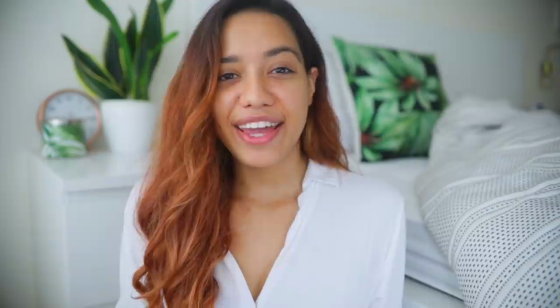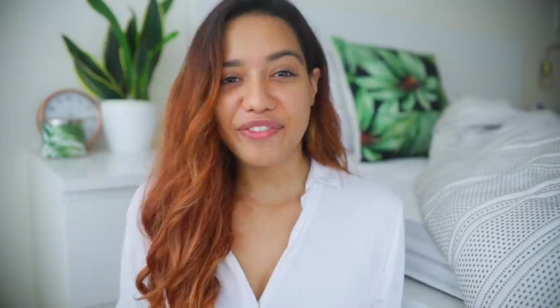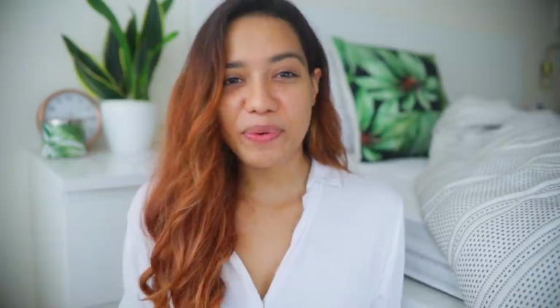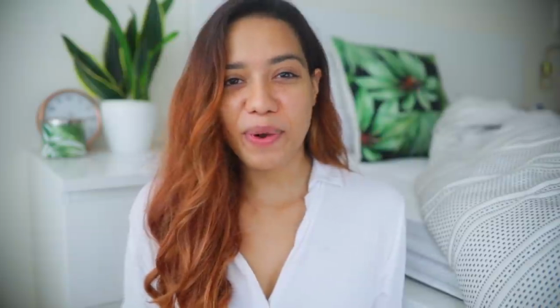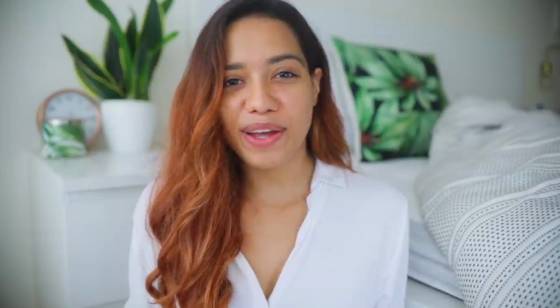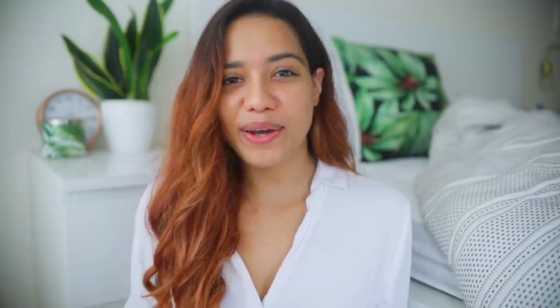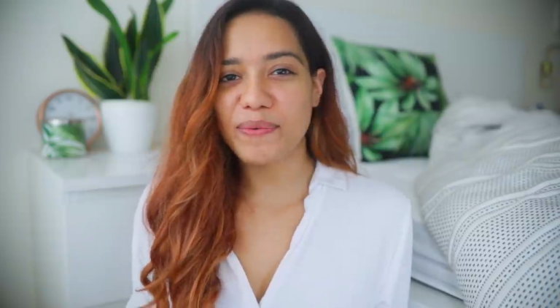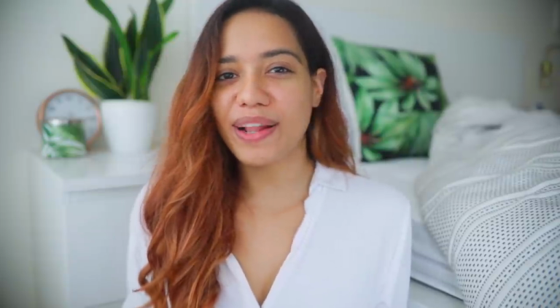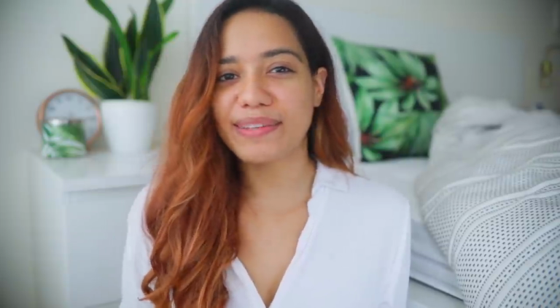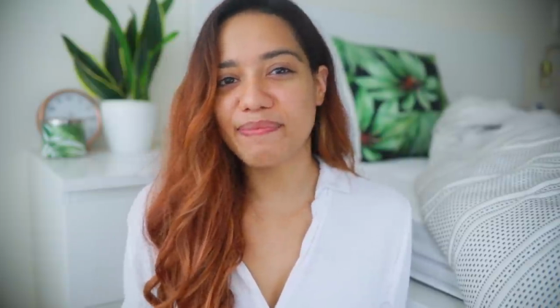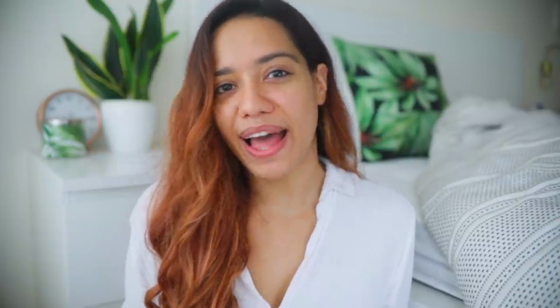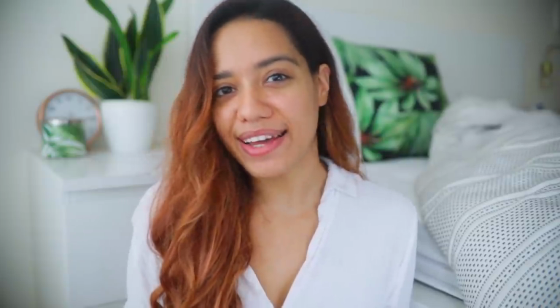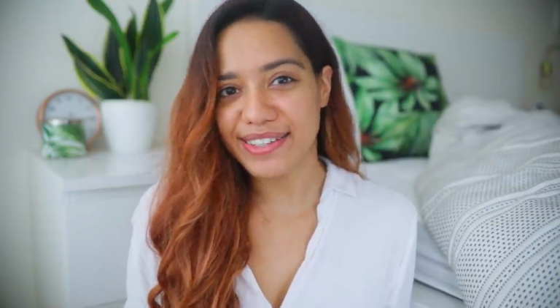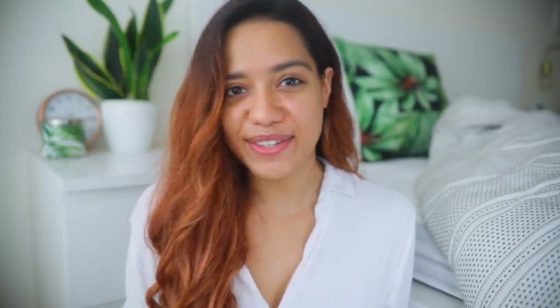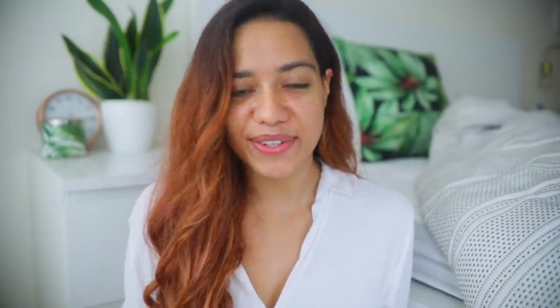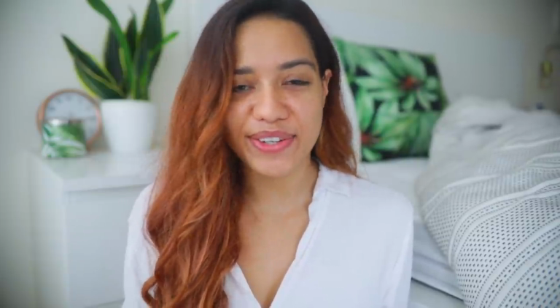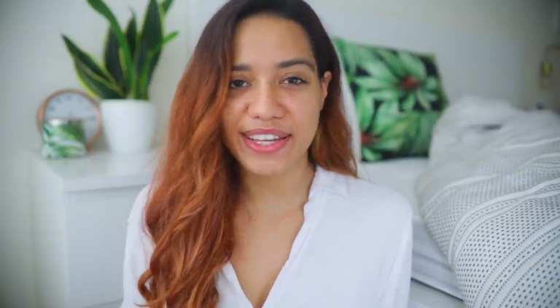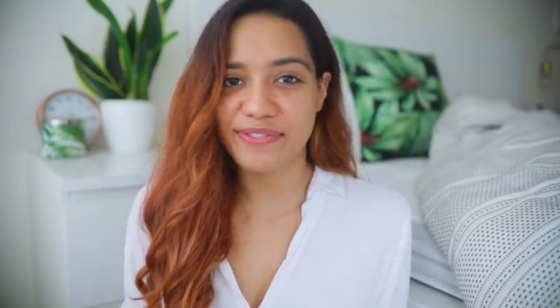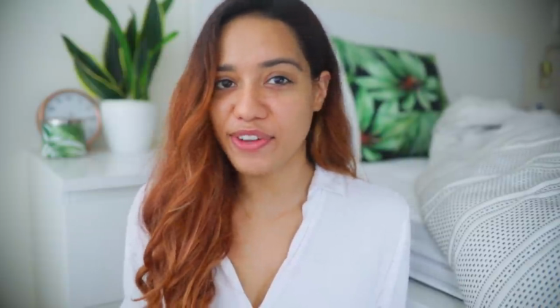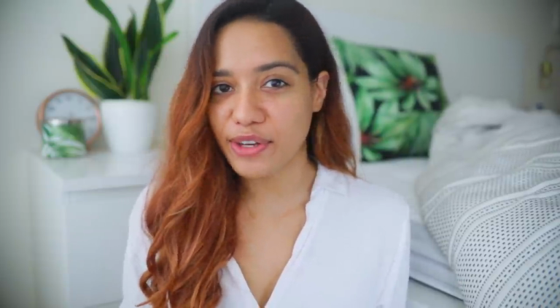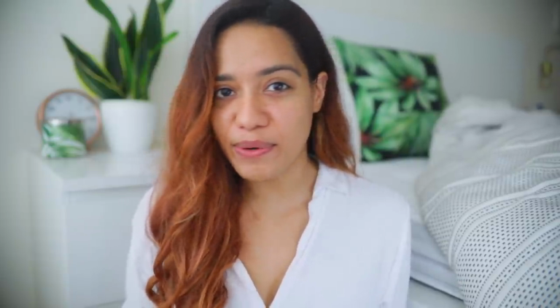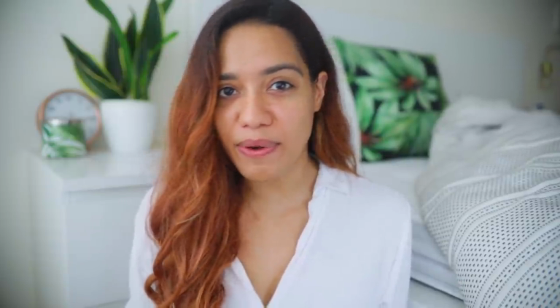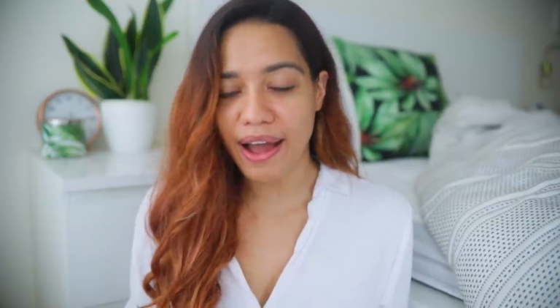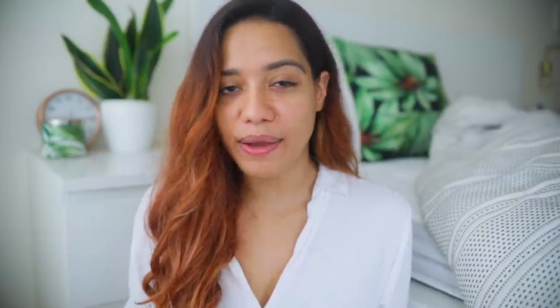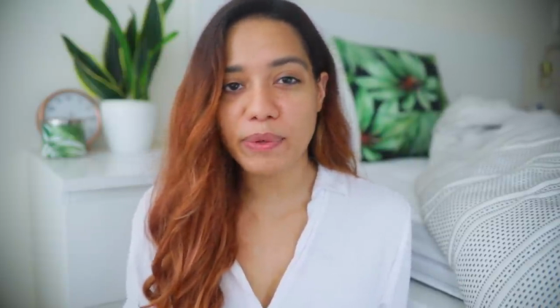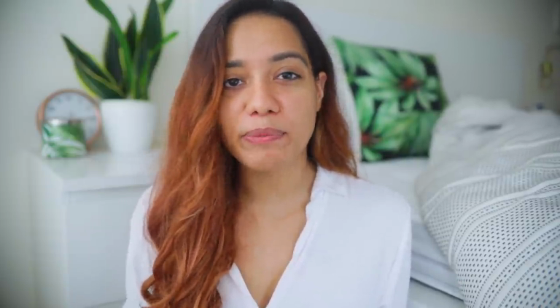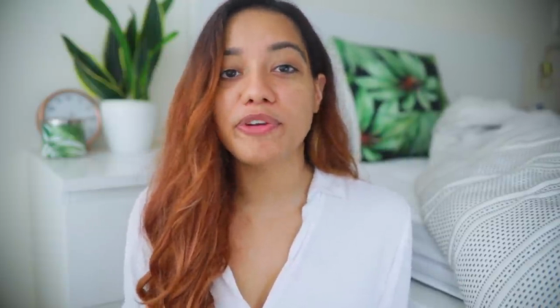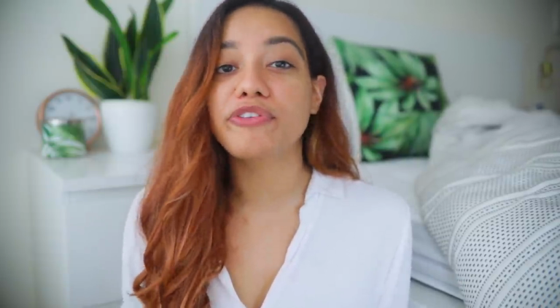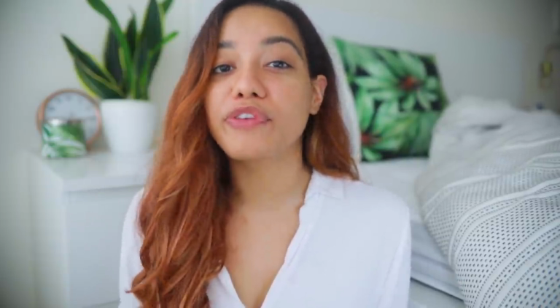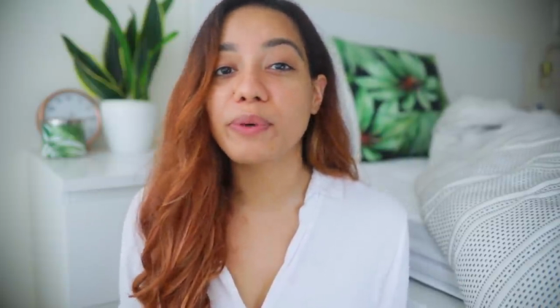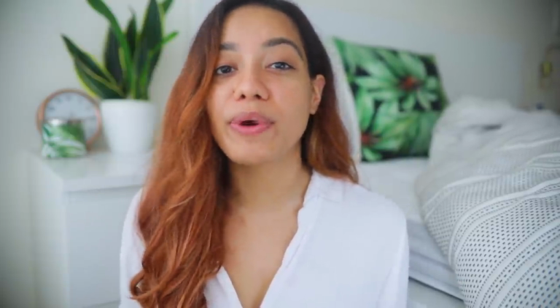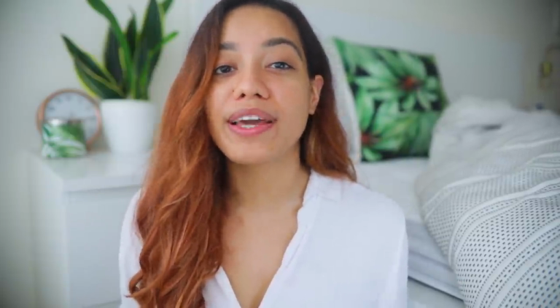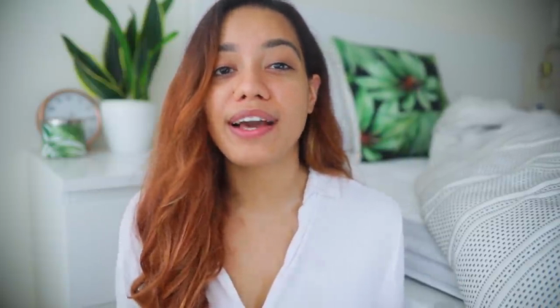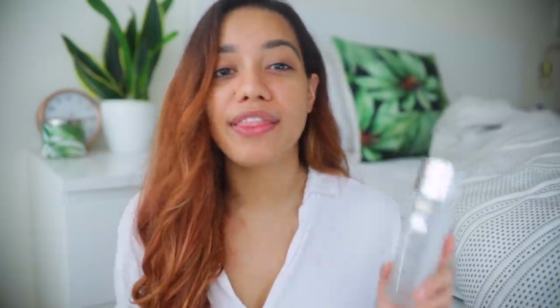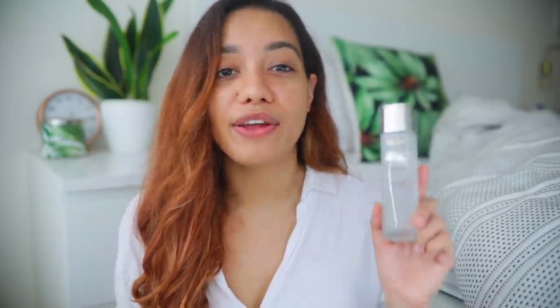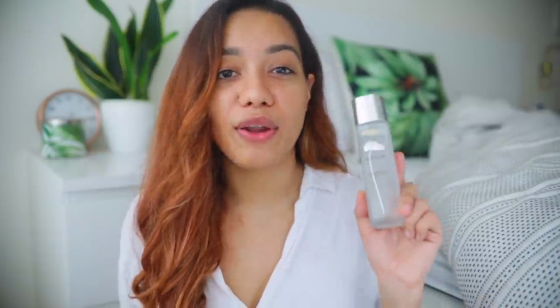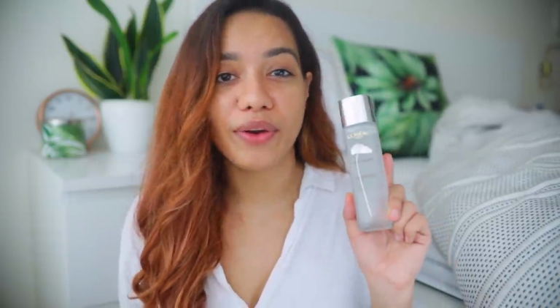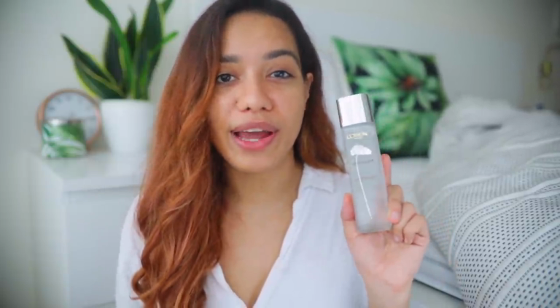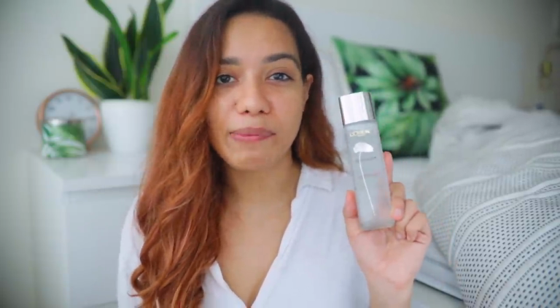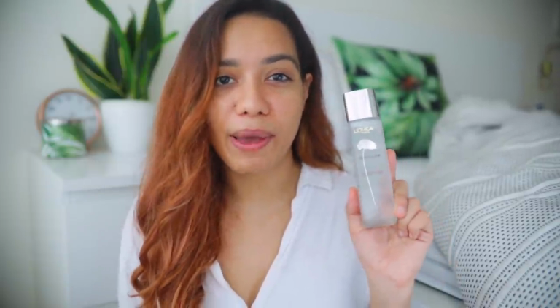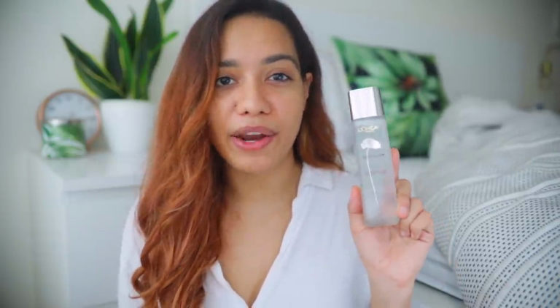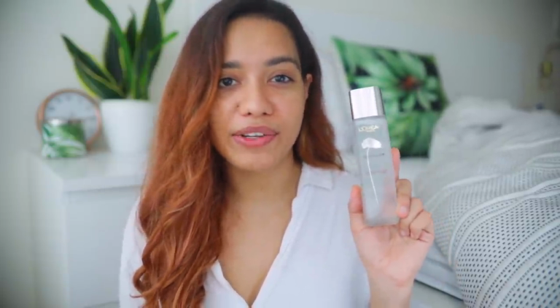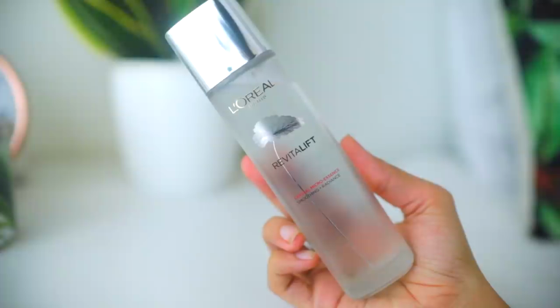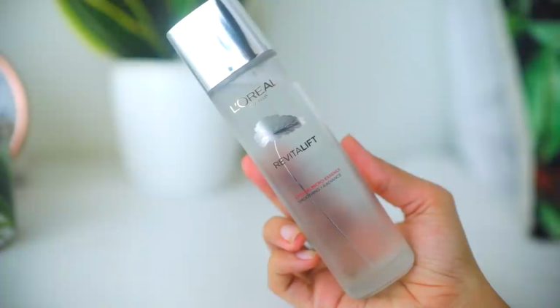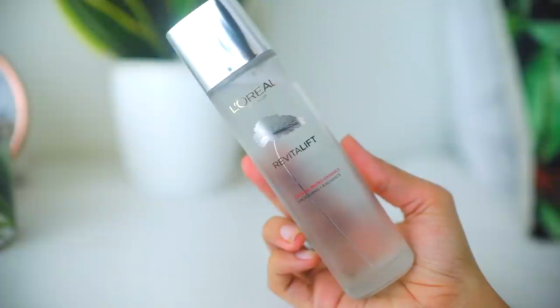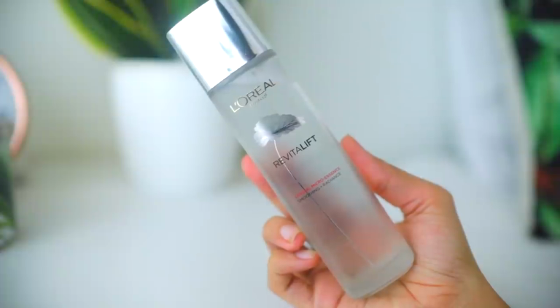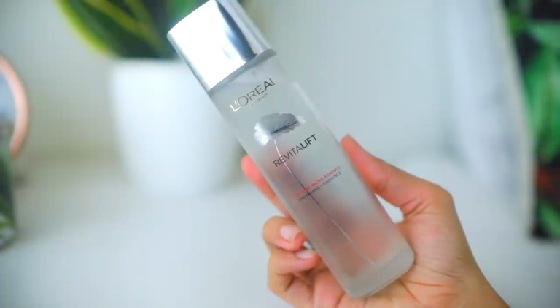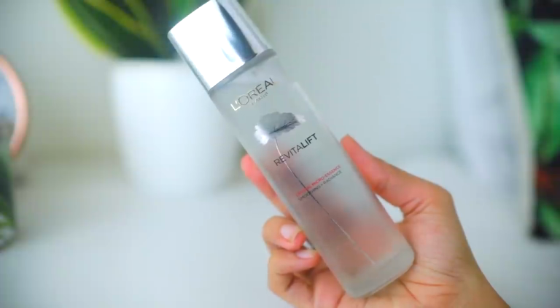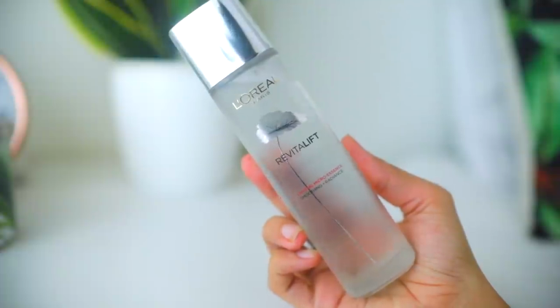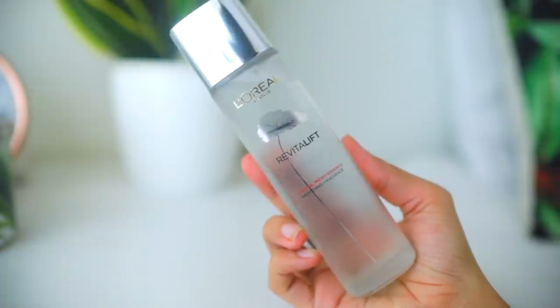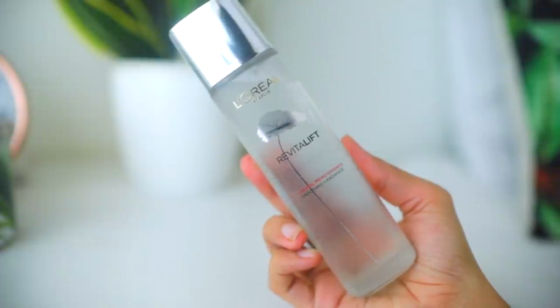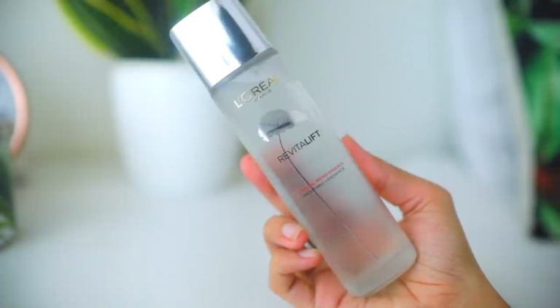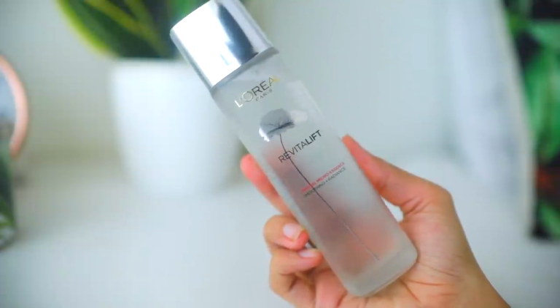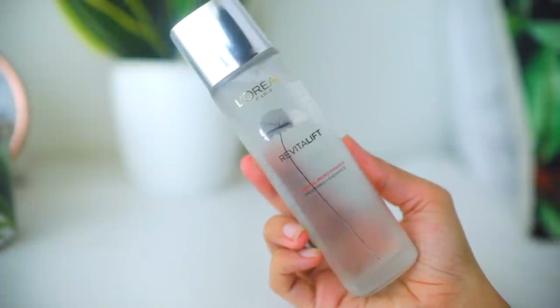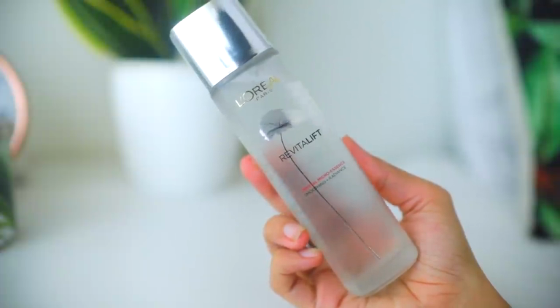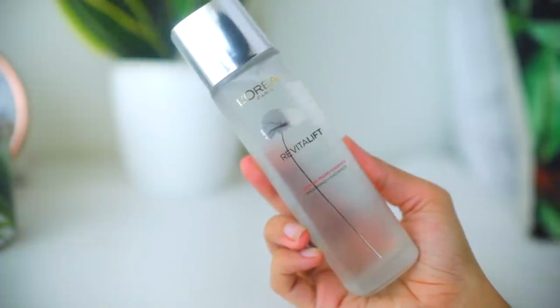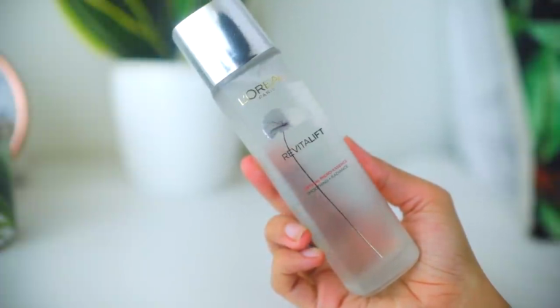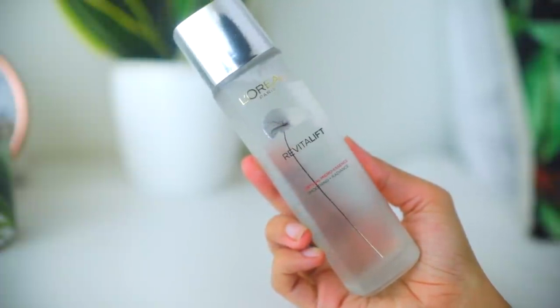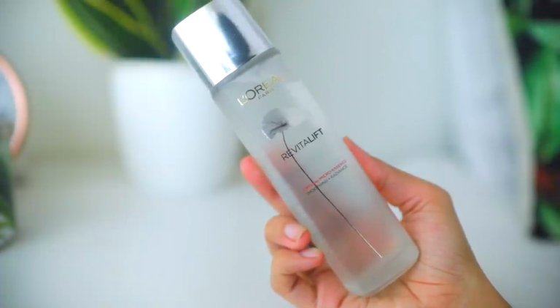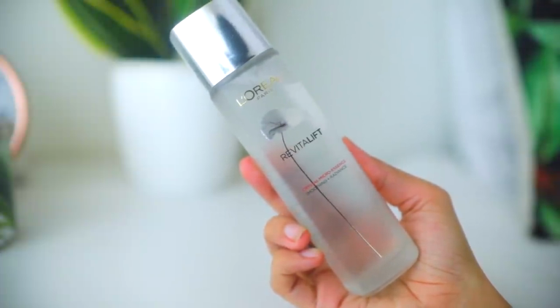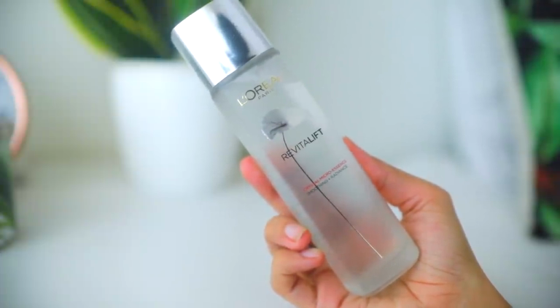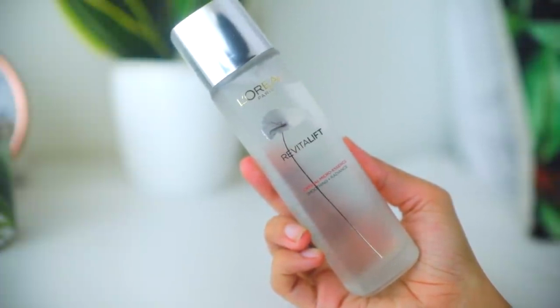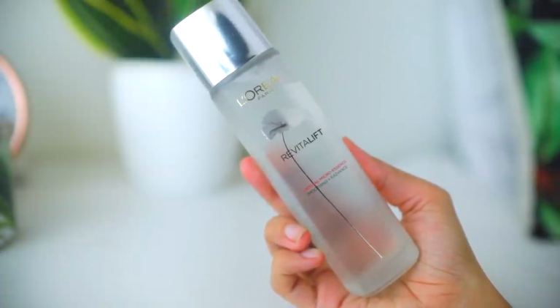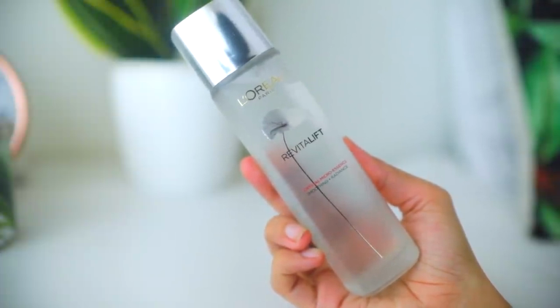Hey everyone, welcome back. So in today's video, I will be reviewing the L'Oreal Paris Revitalift Crystal Micro Essence.